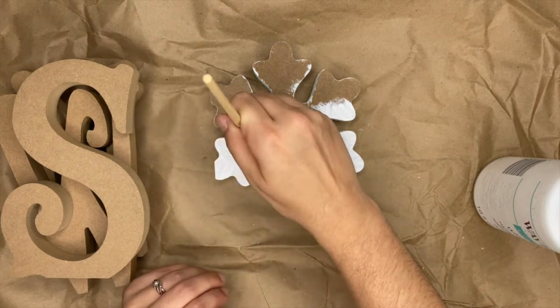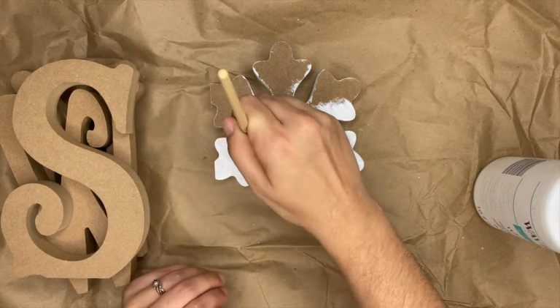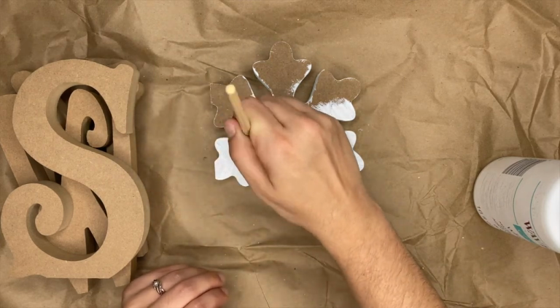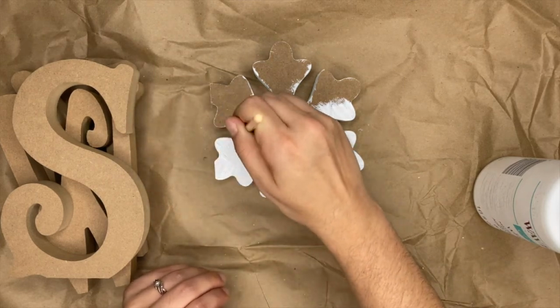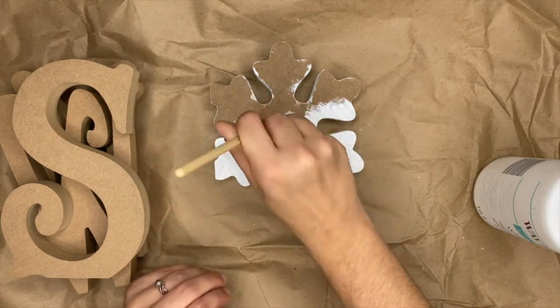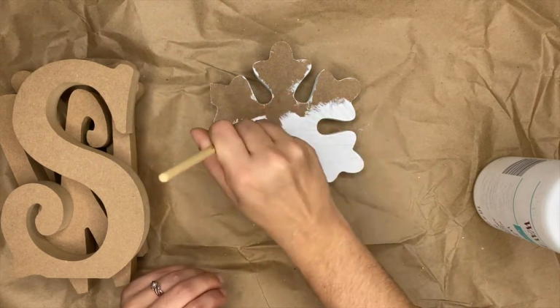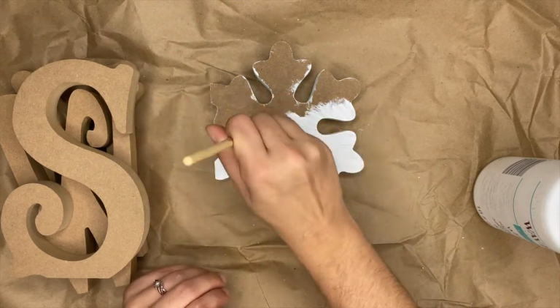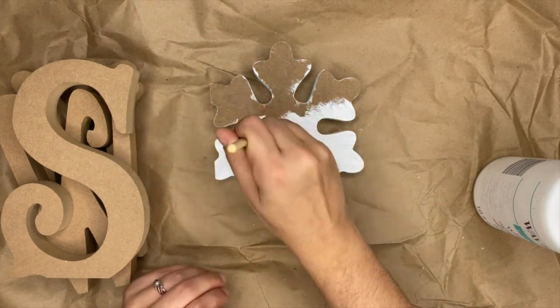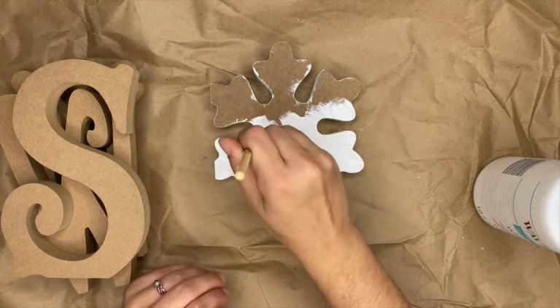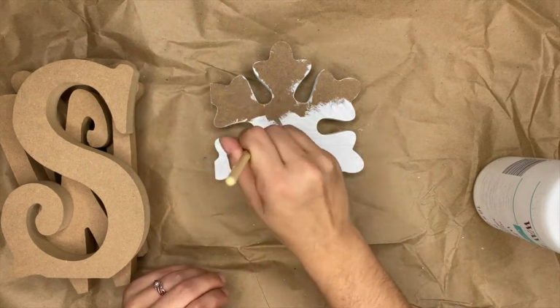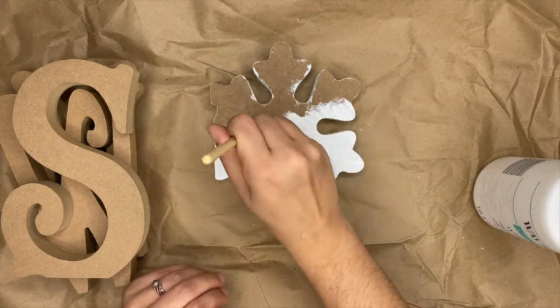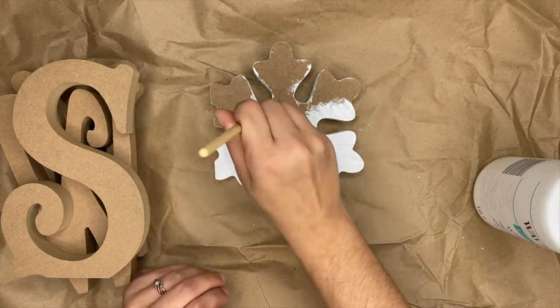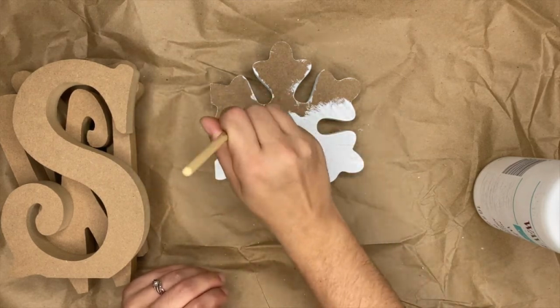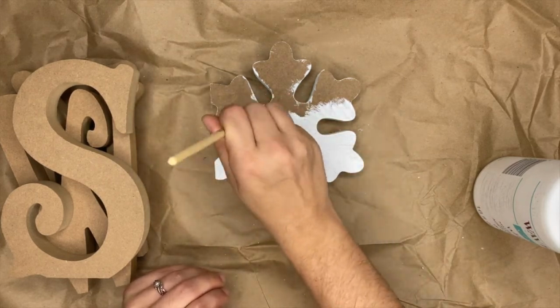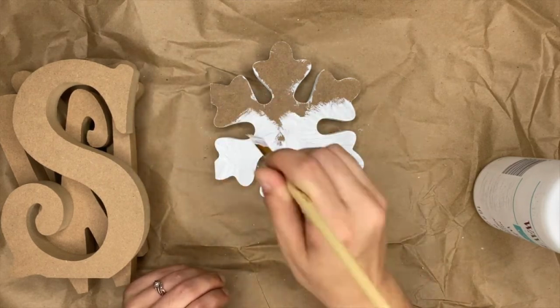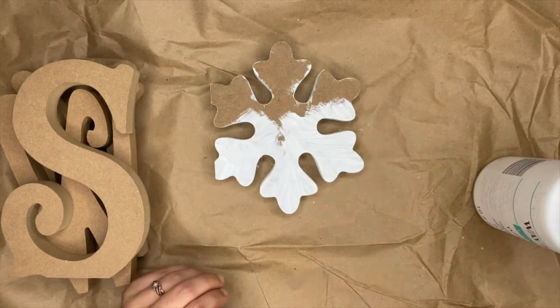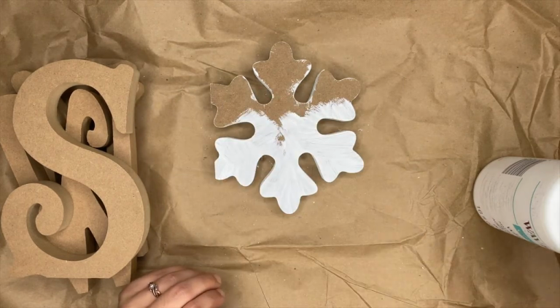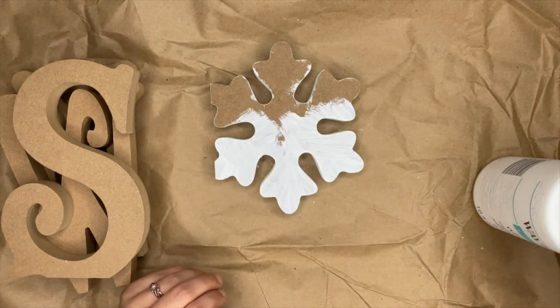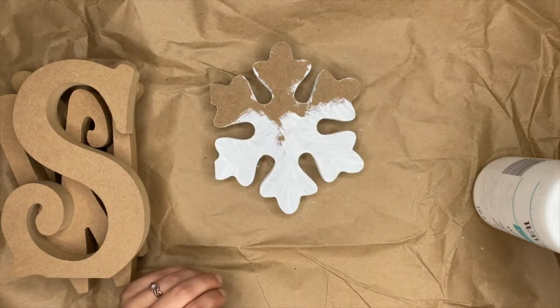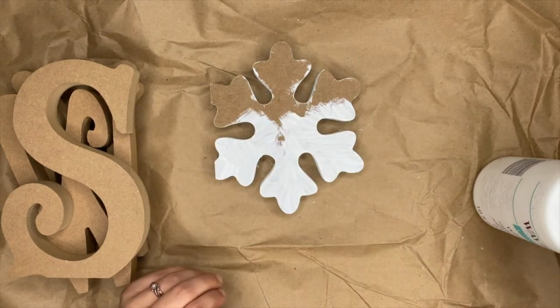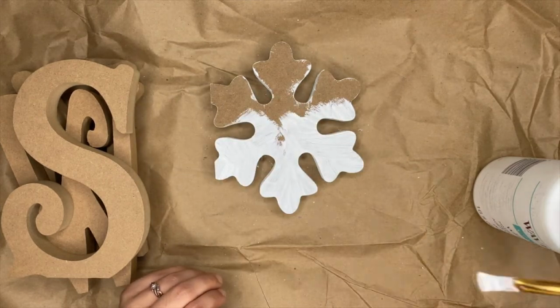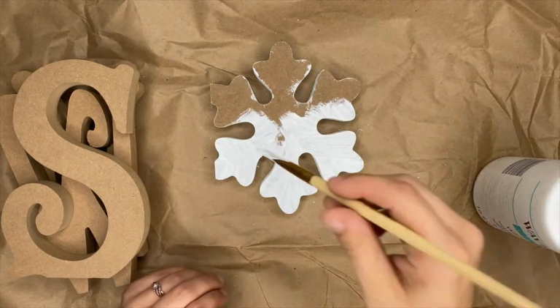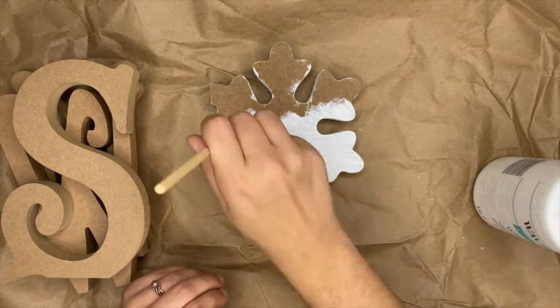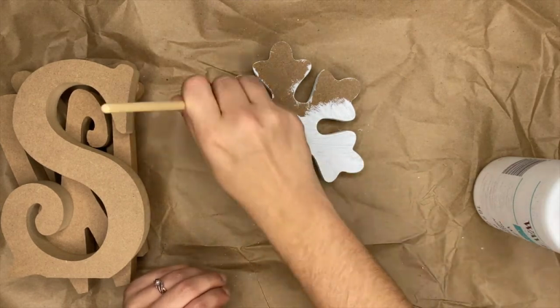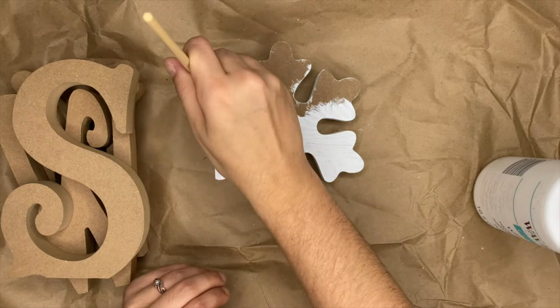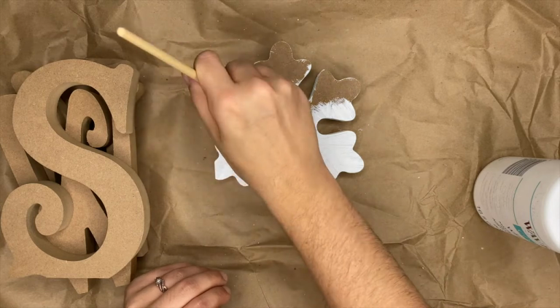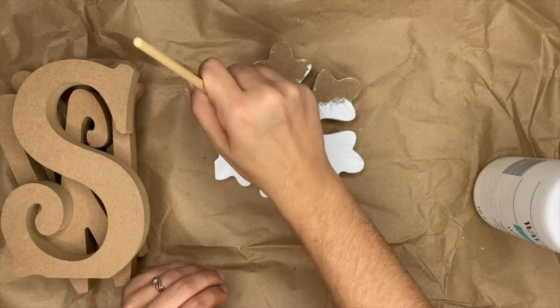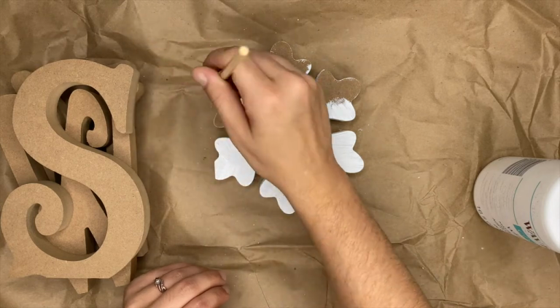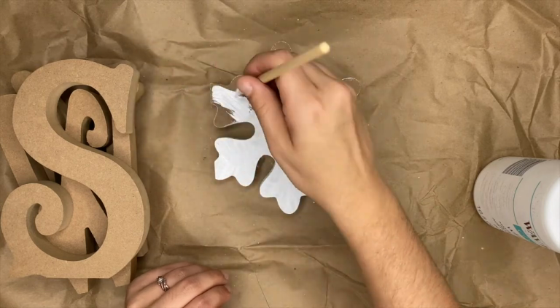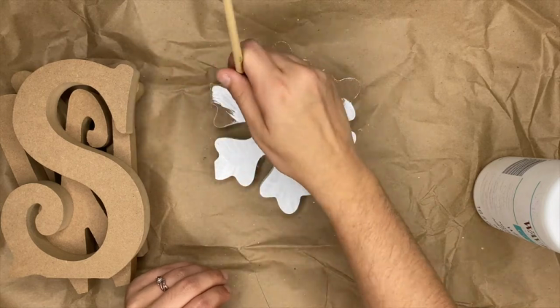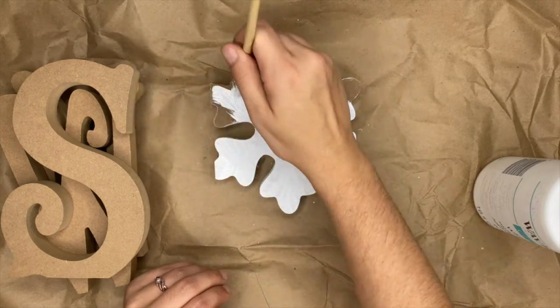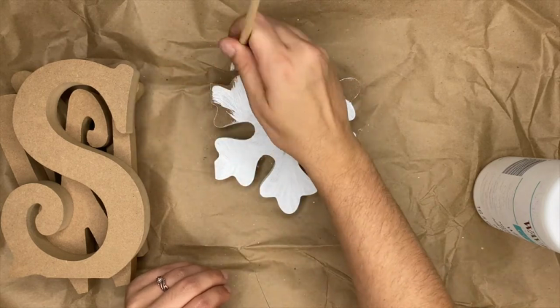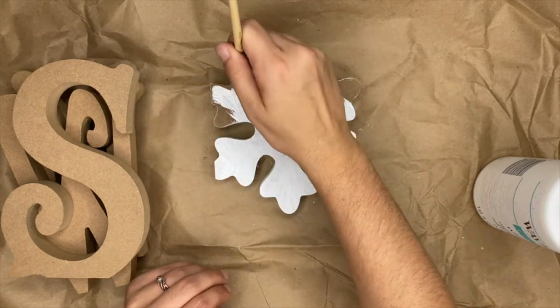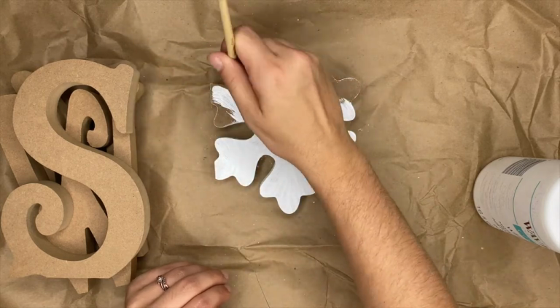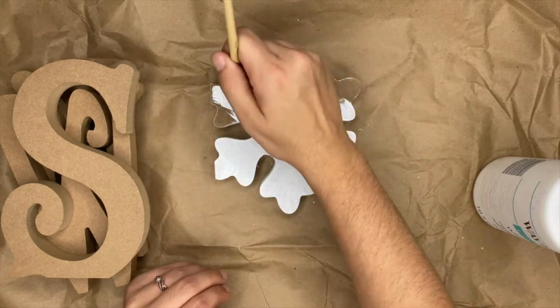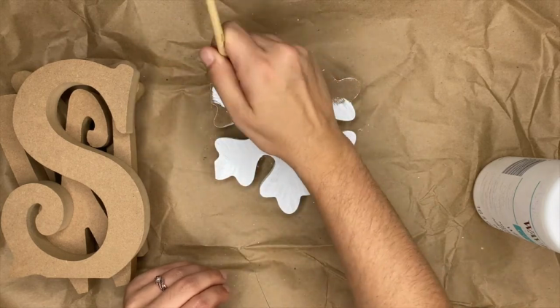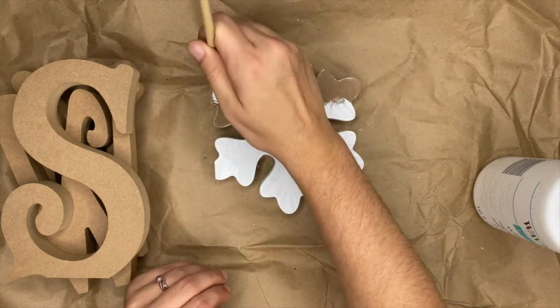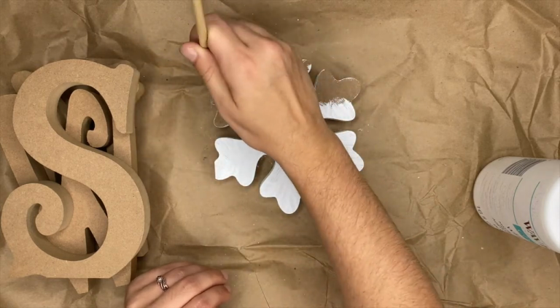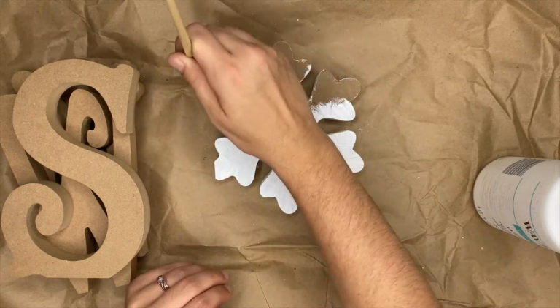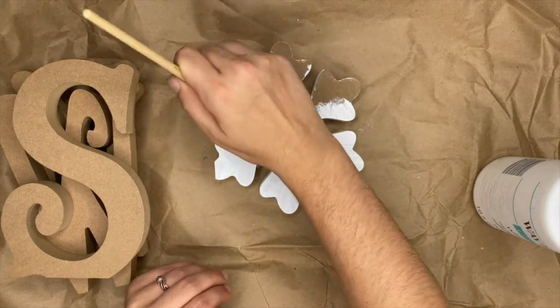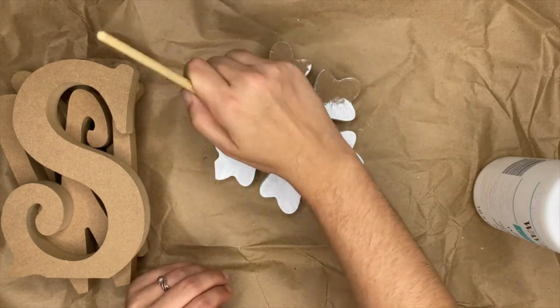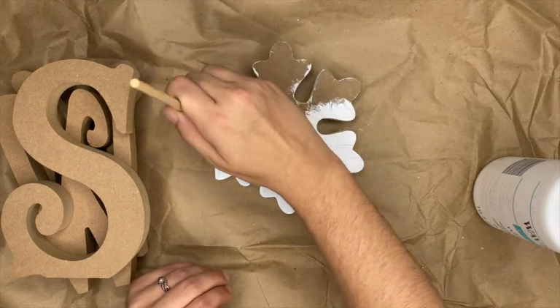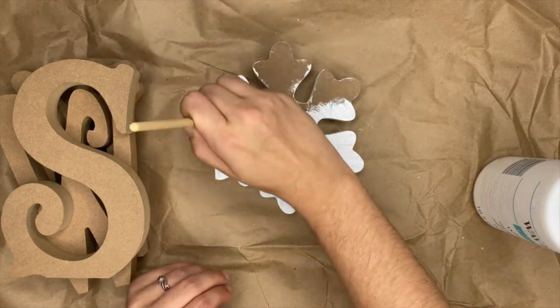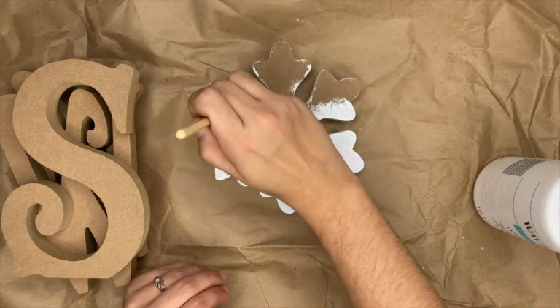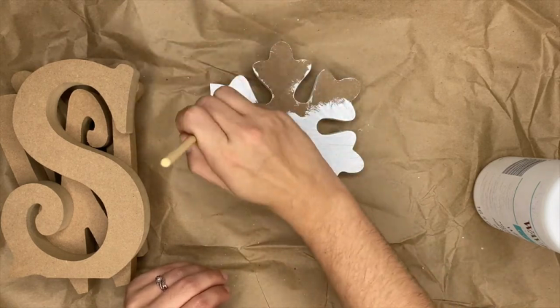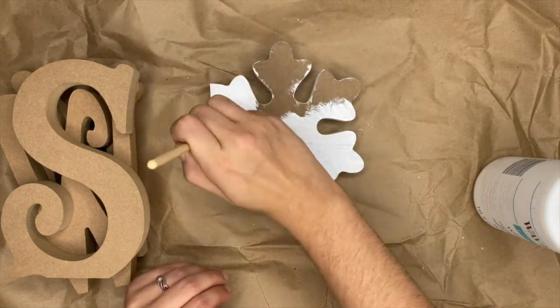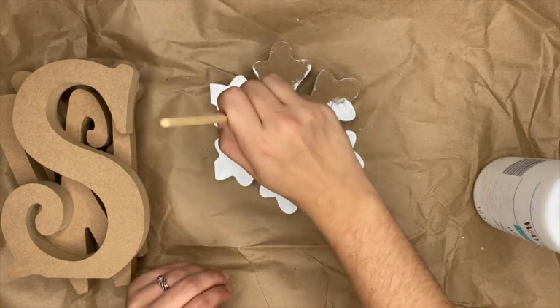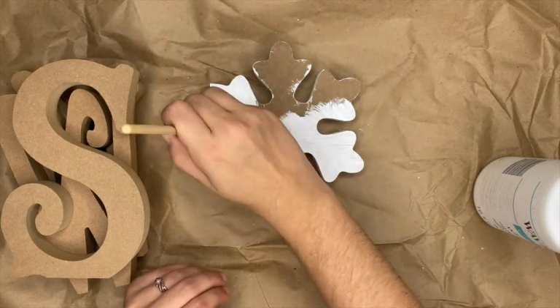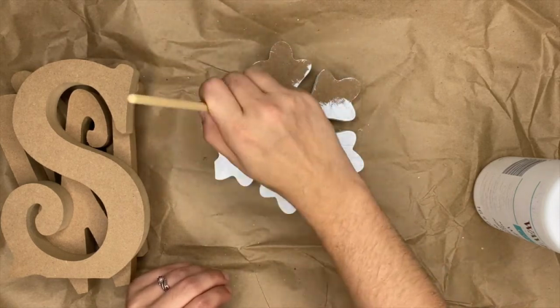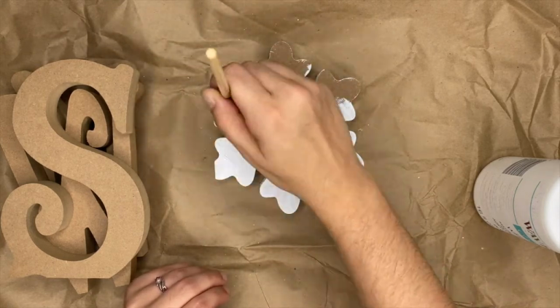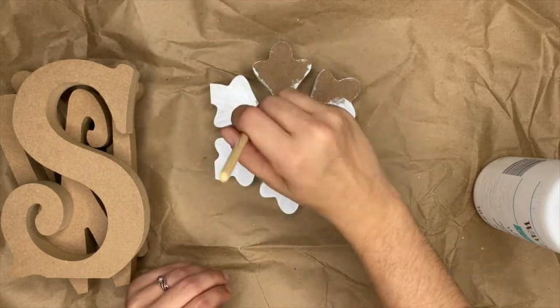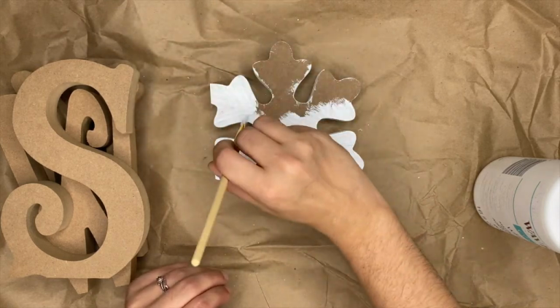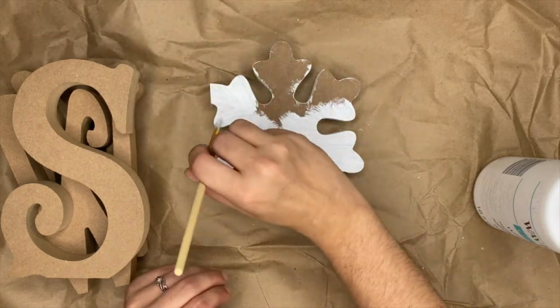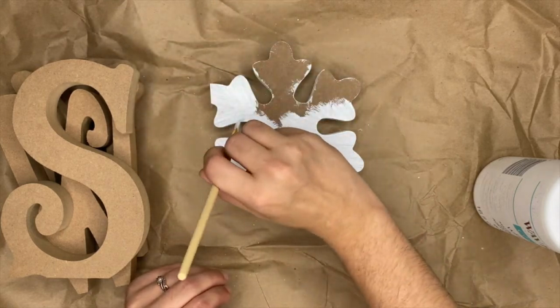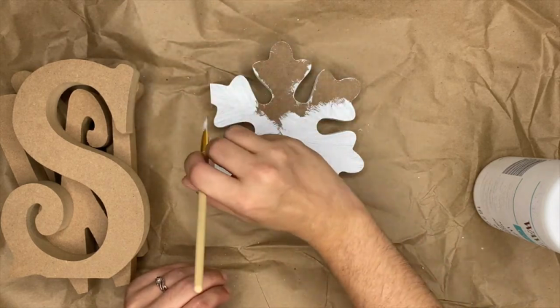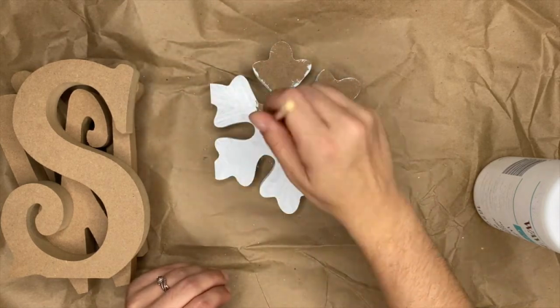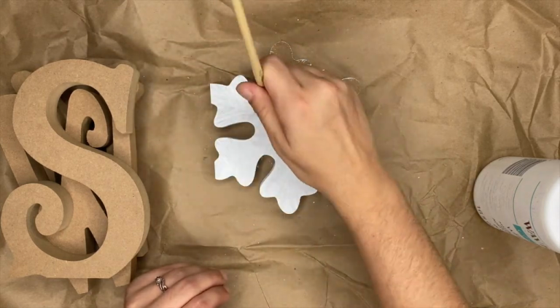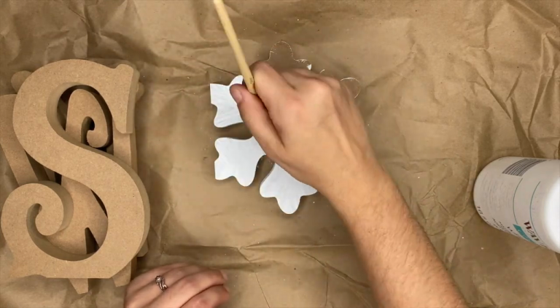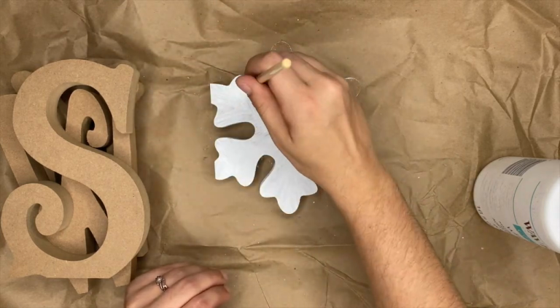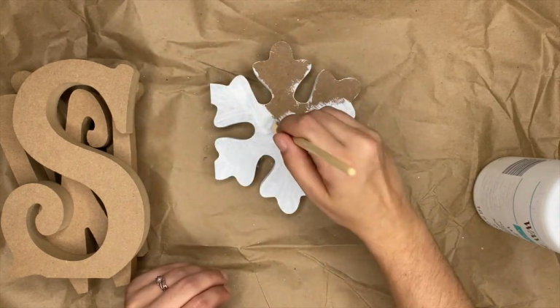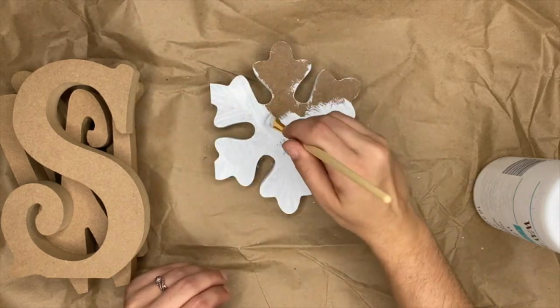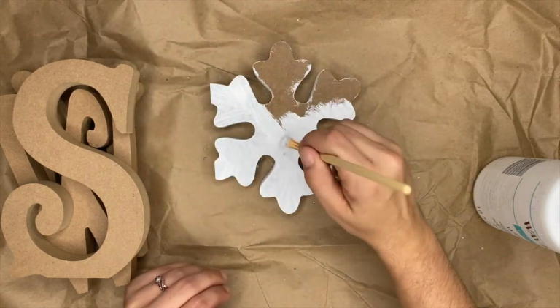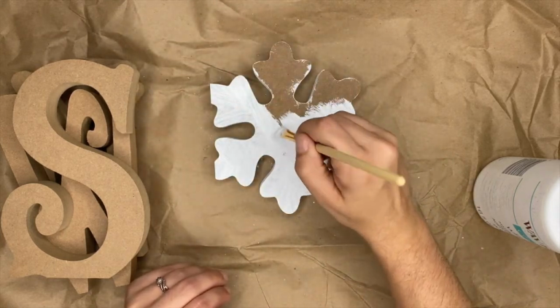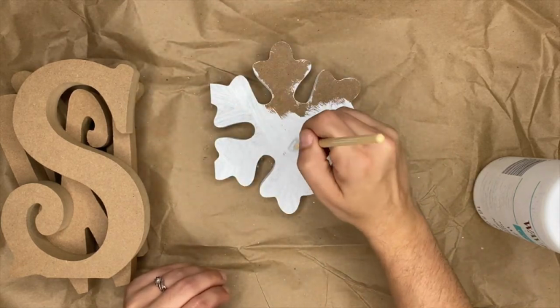In just a little bit I'm going to show you how we can distress these and make them look kind of rustic. I'll give you some tips for distressing items.